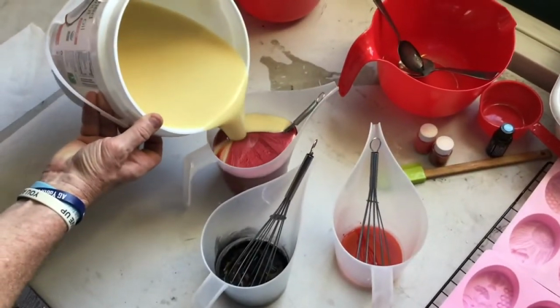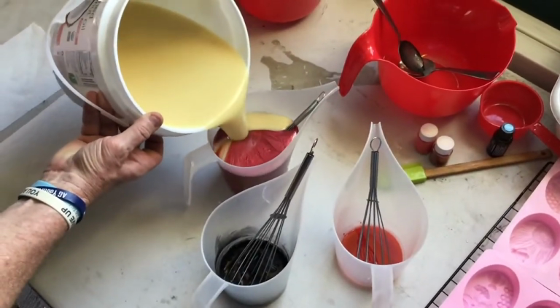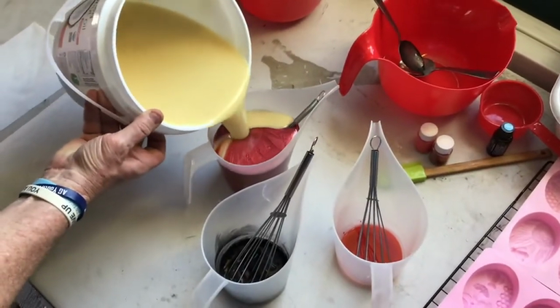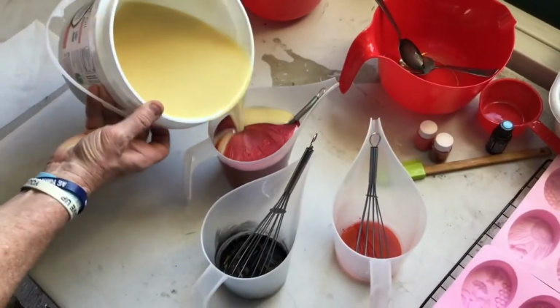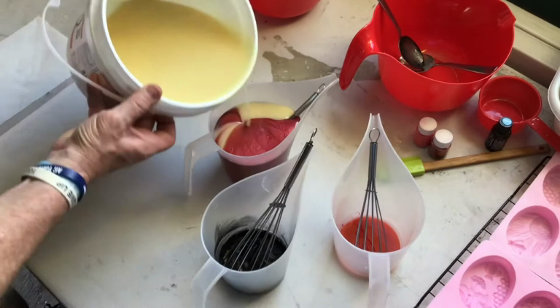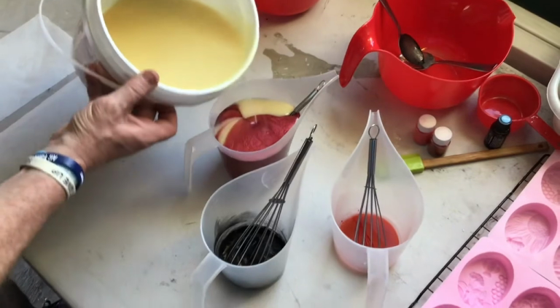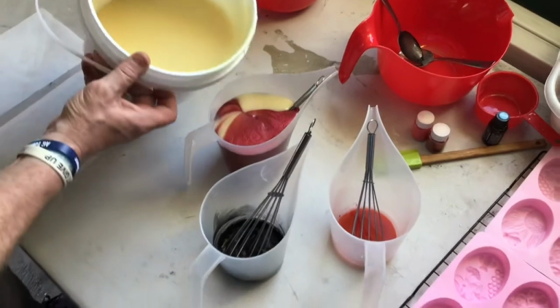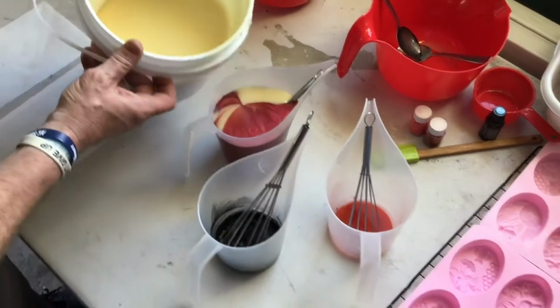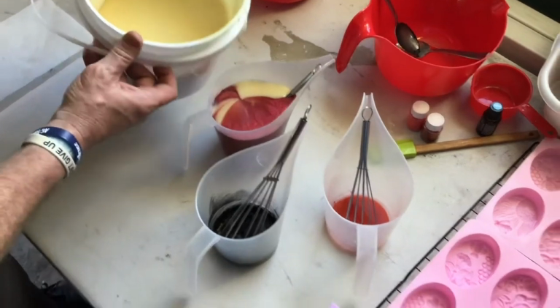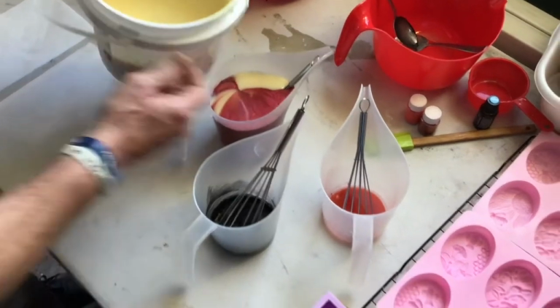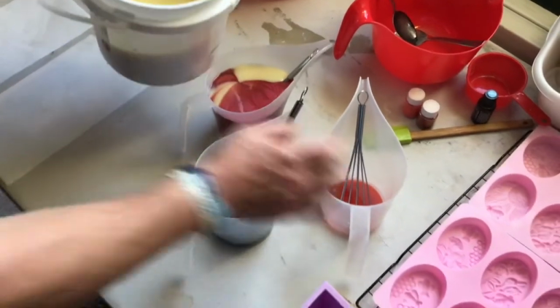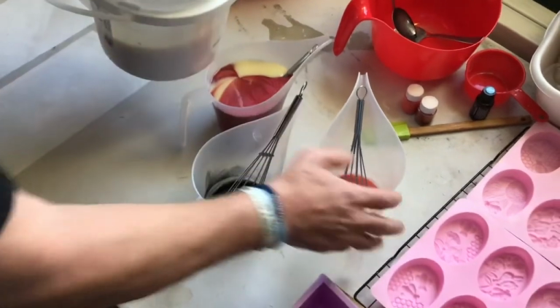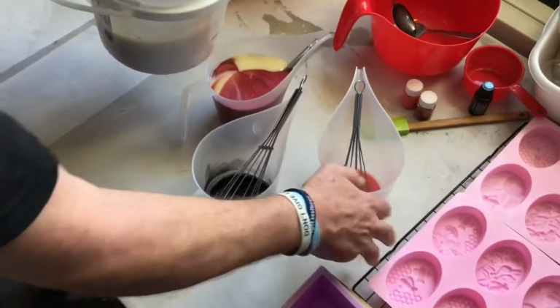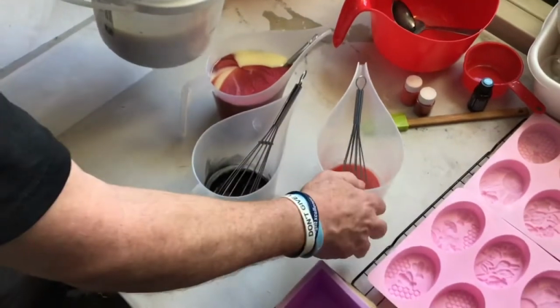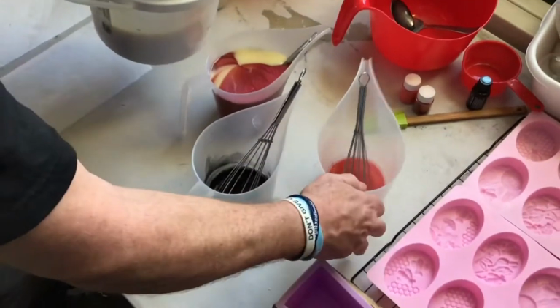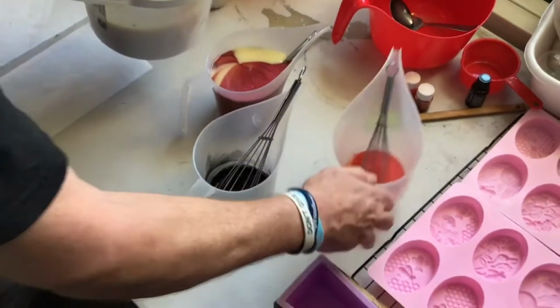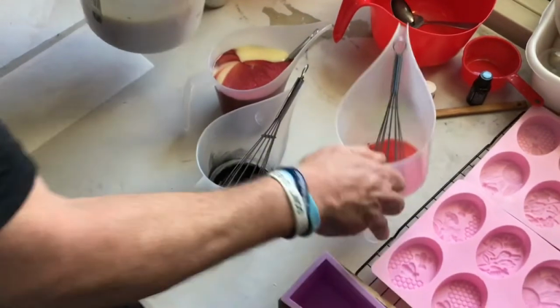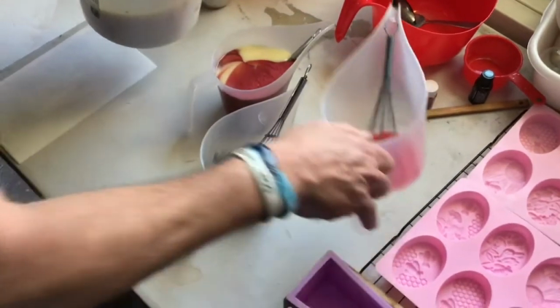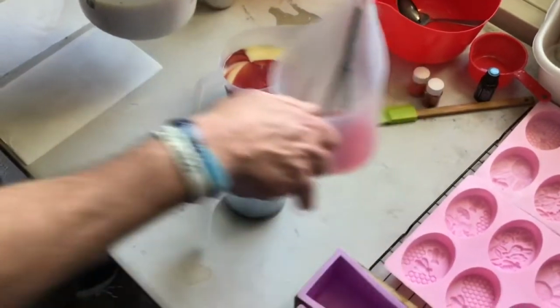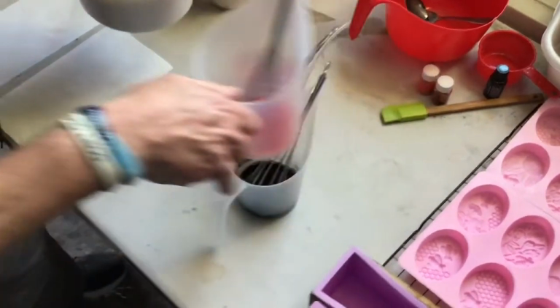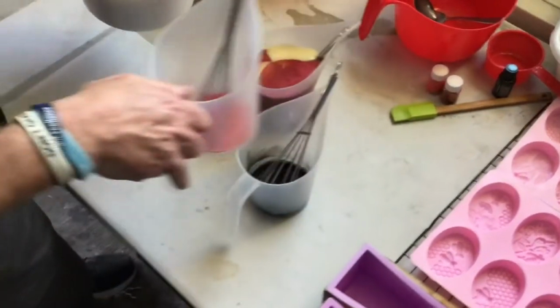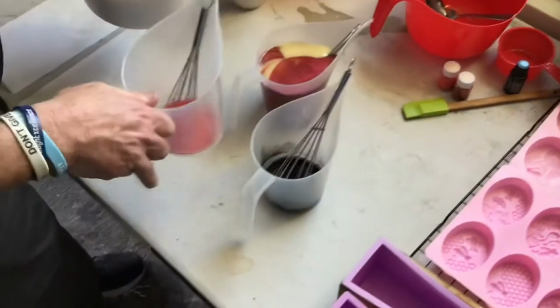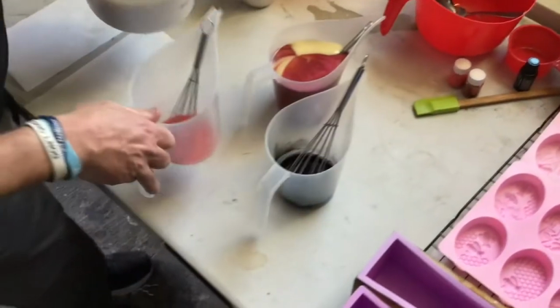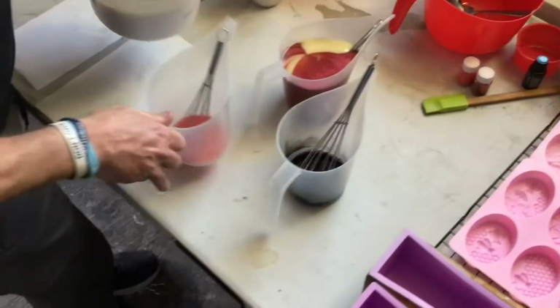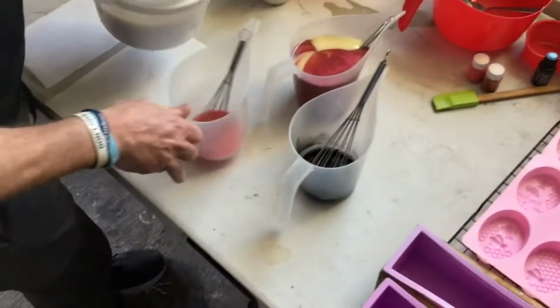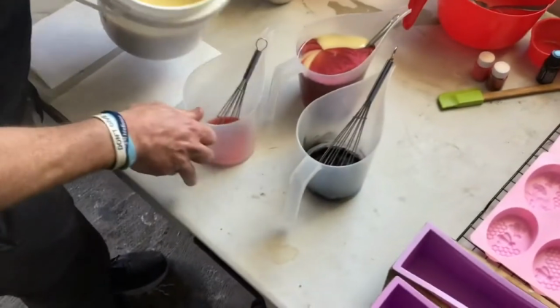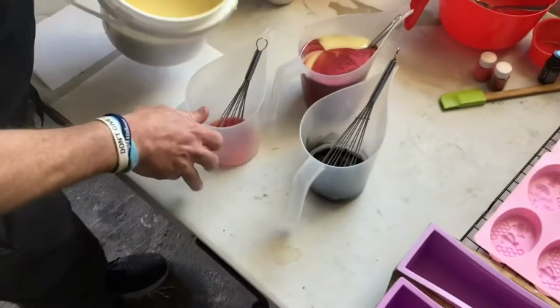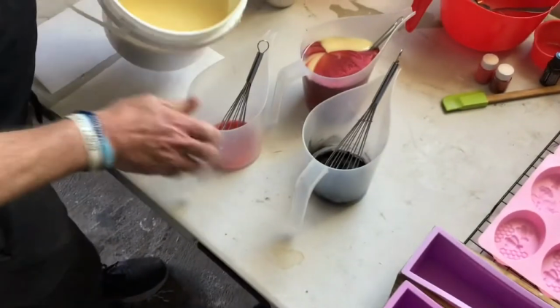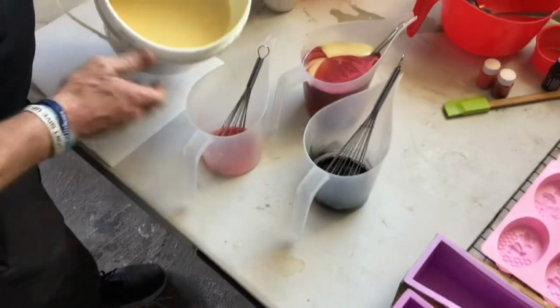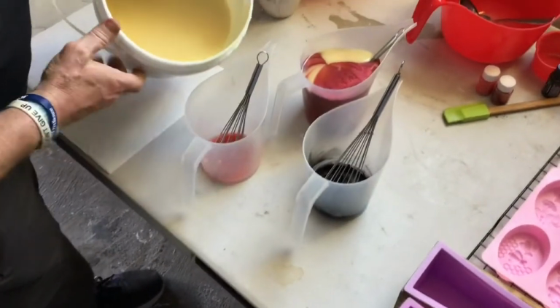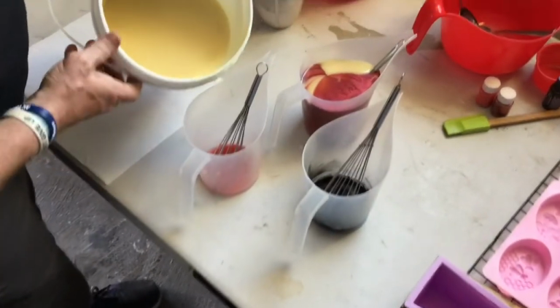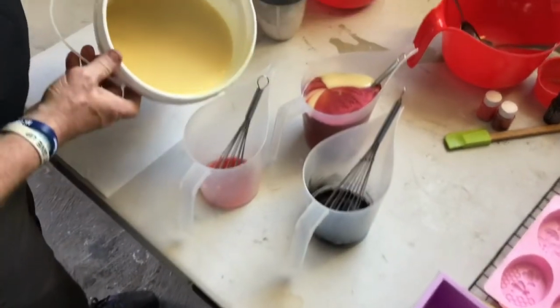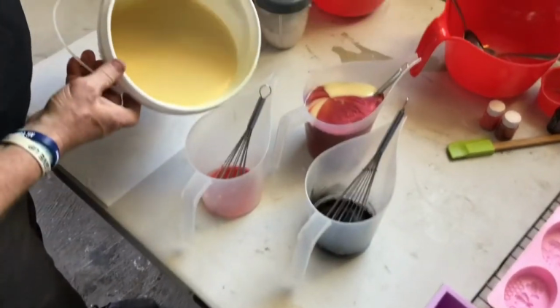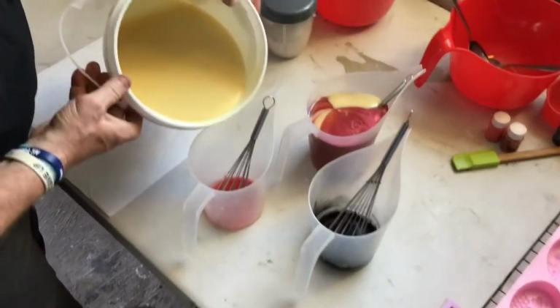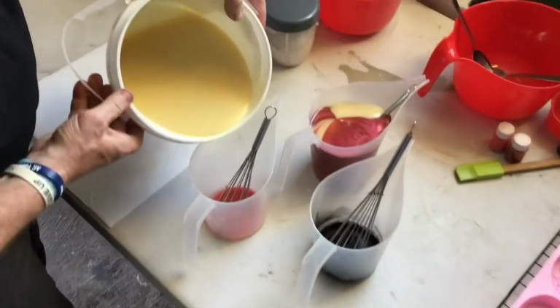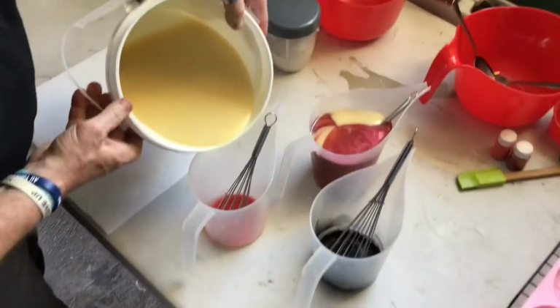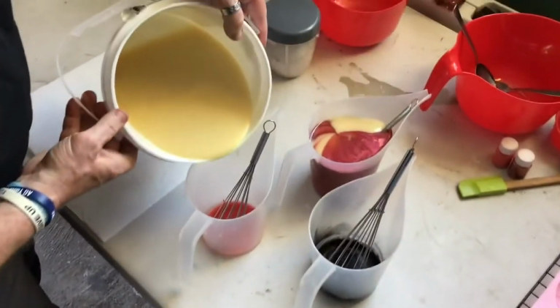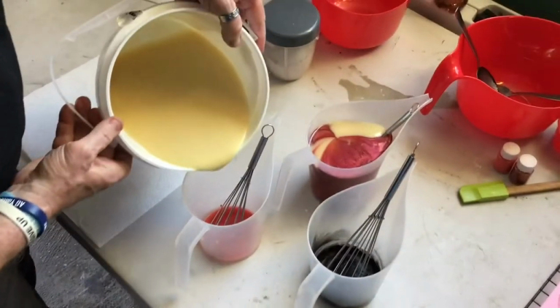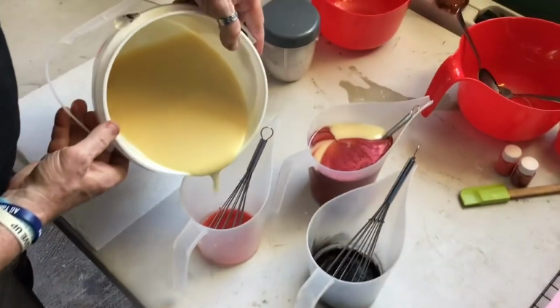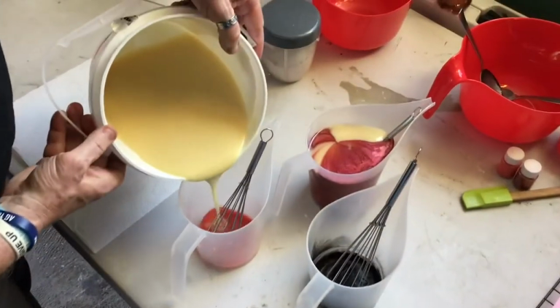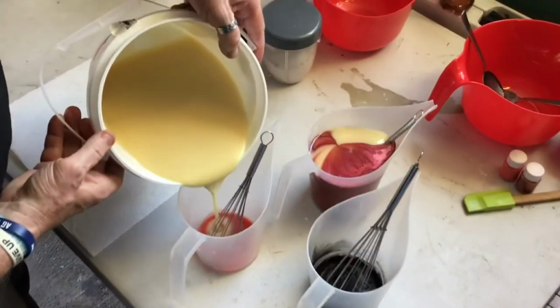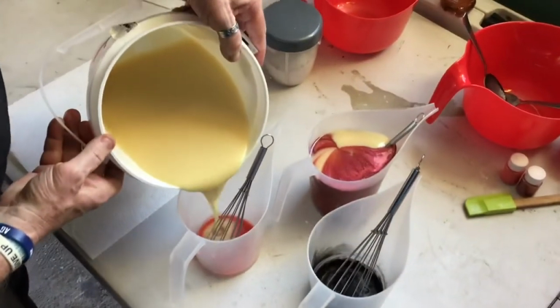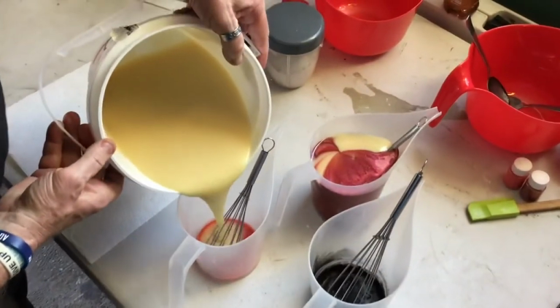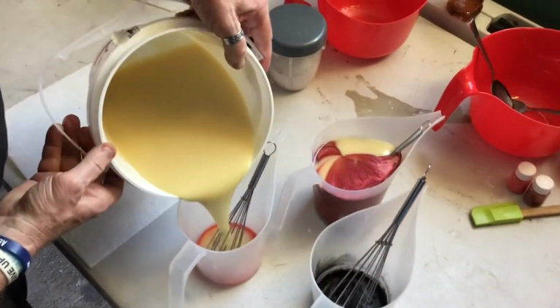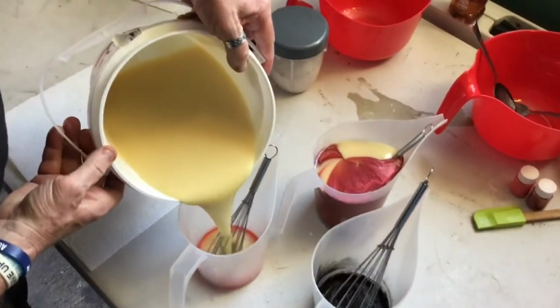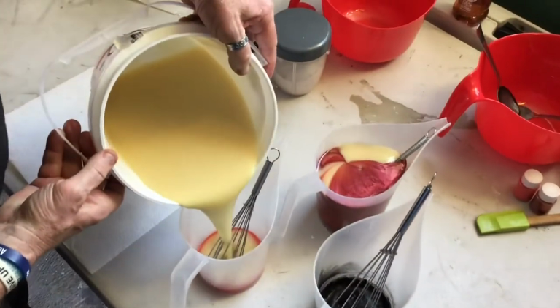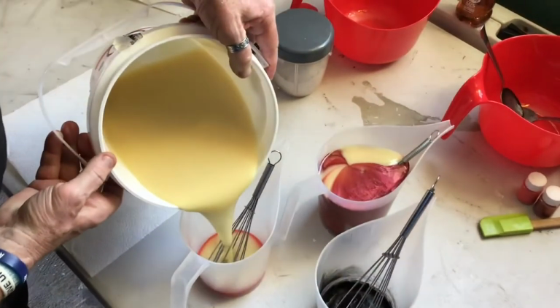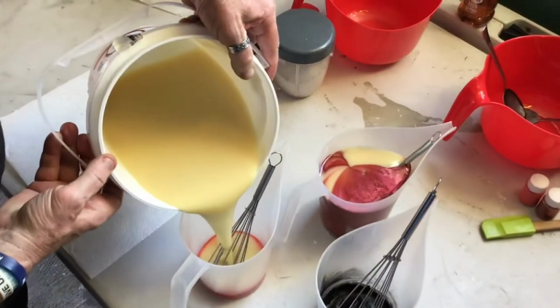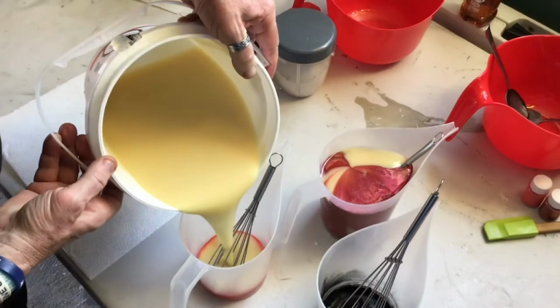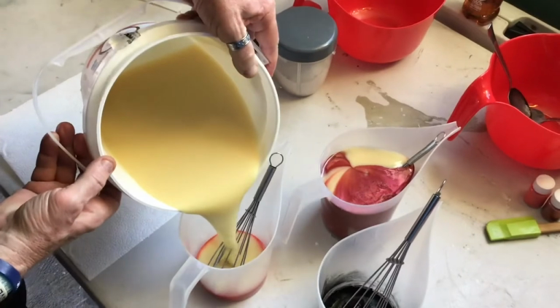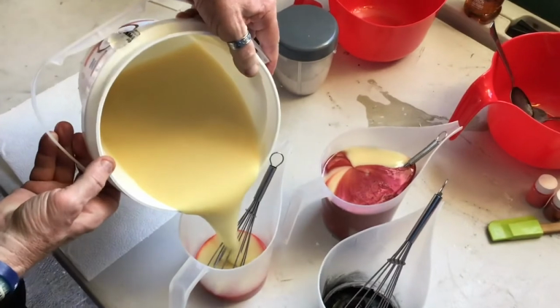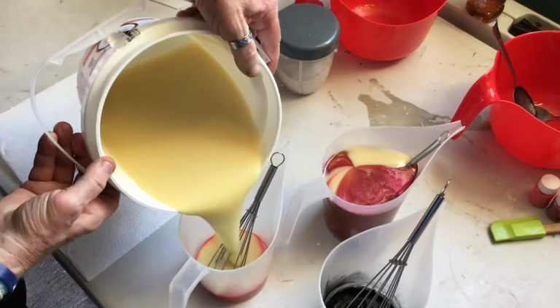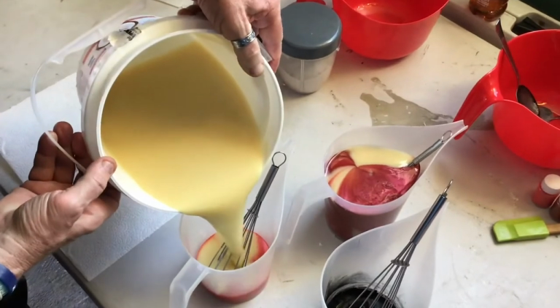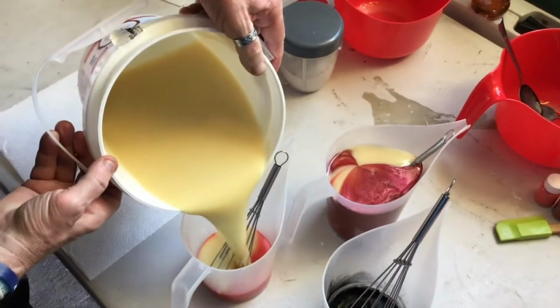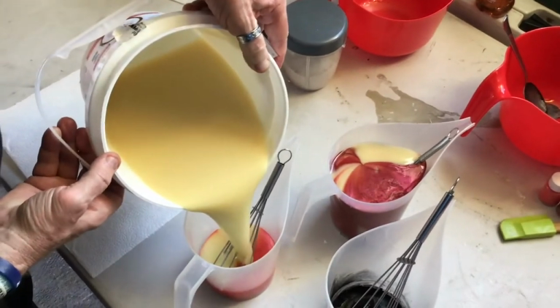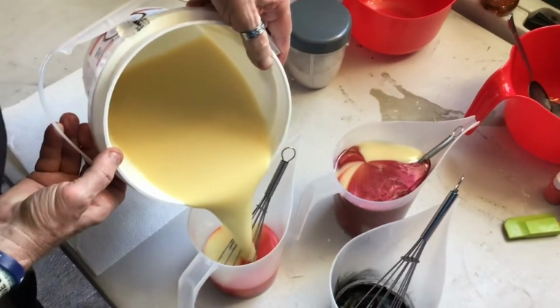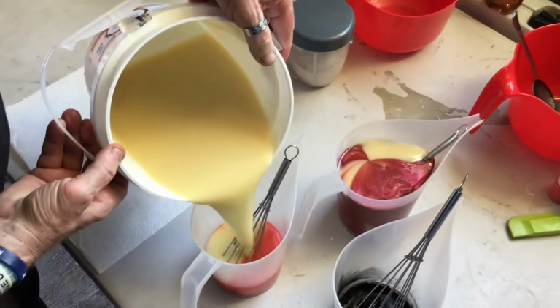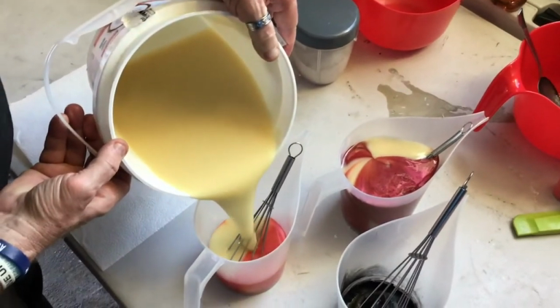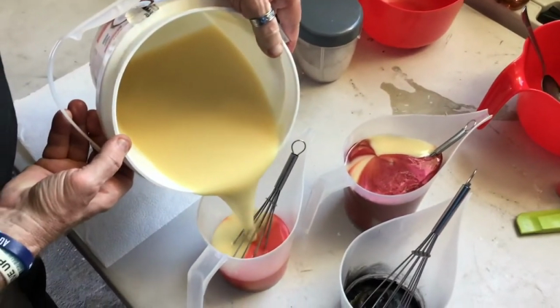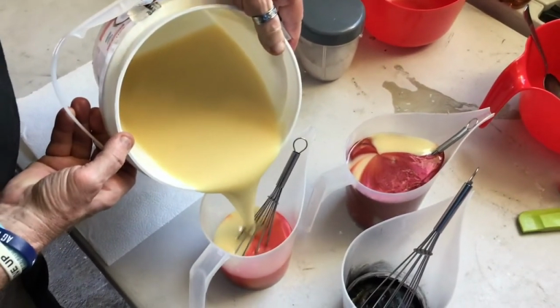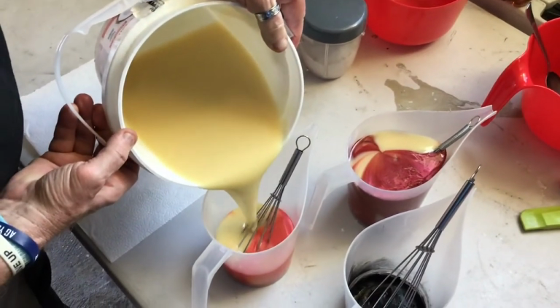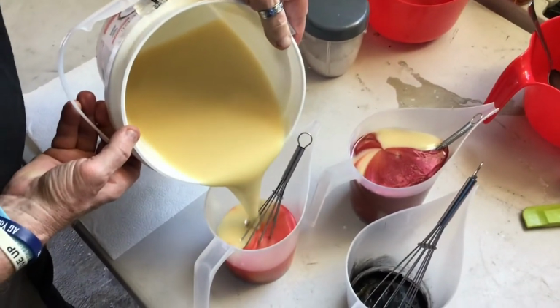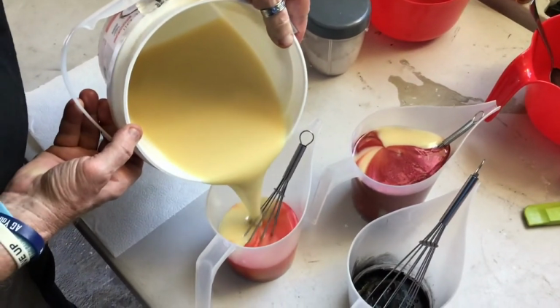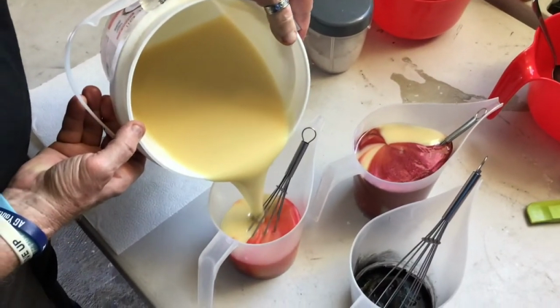Now it's time to mix our colors and our eucalyptus, lemon, and lime essential oils and get ready to pour.